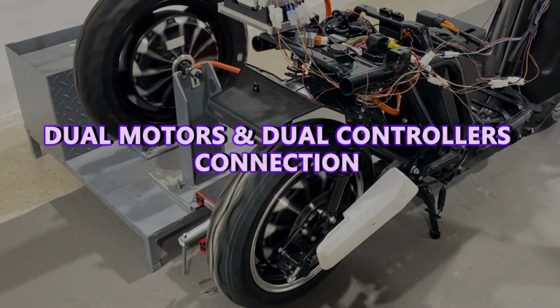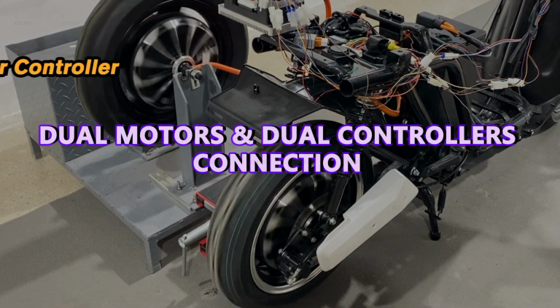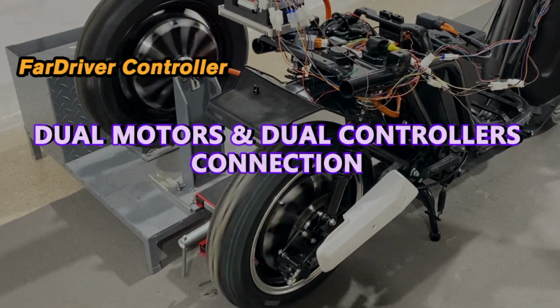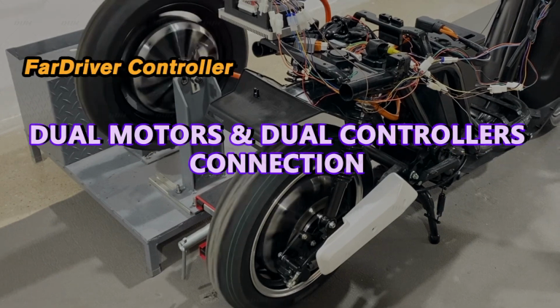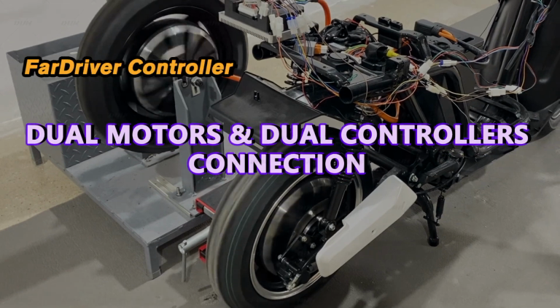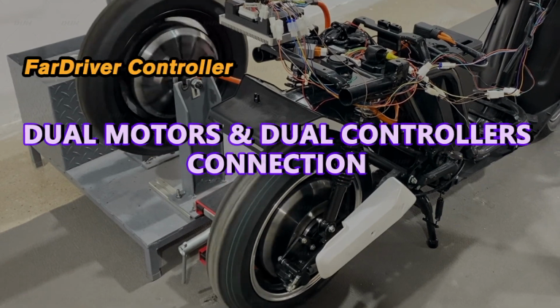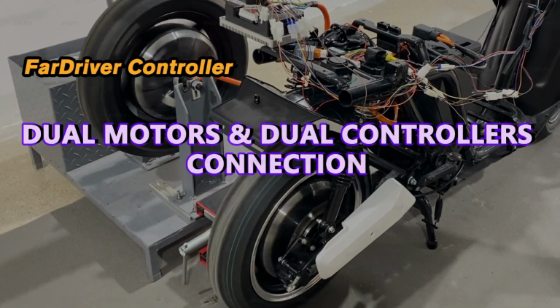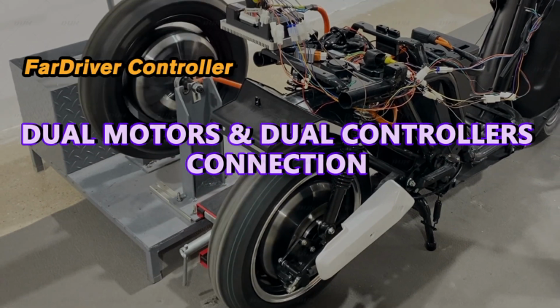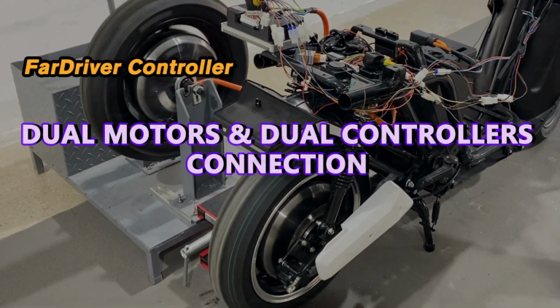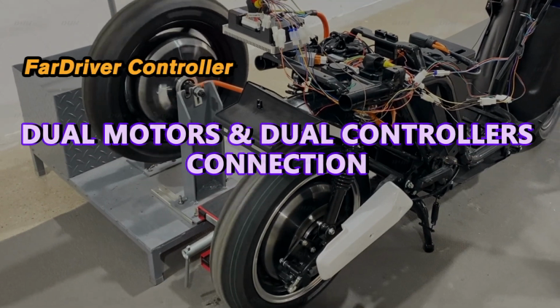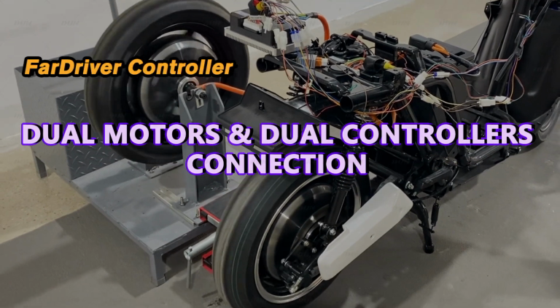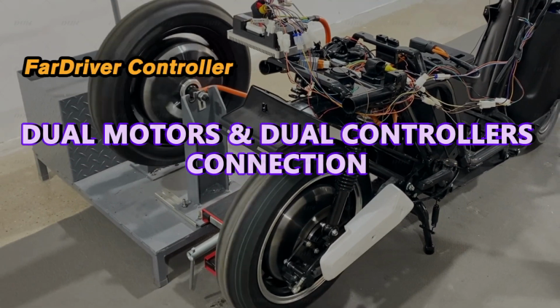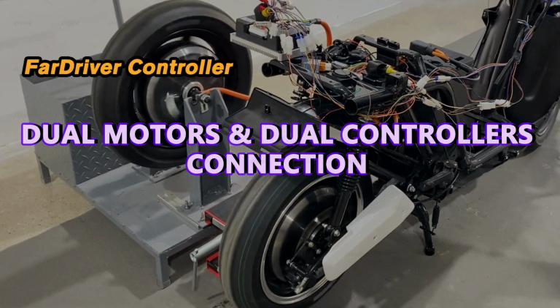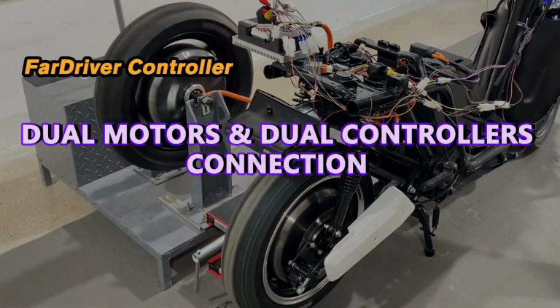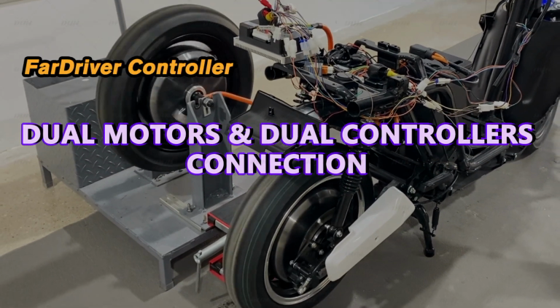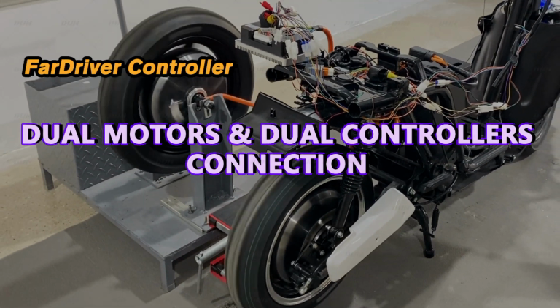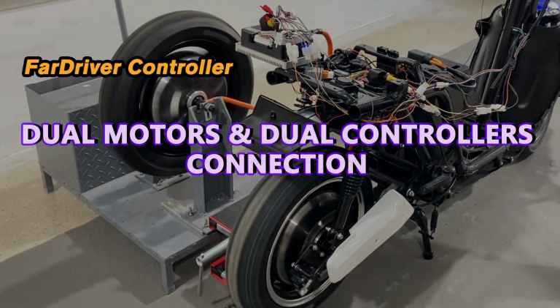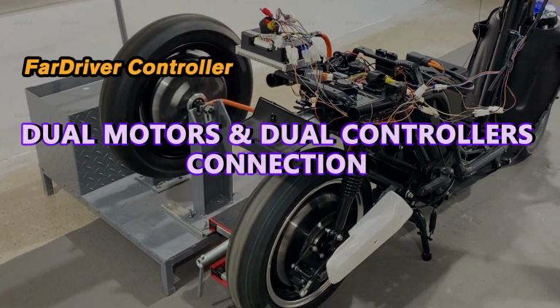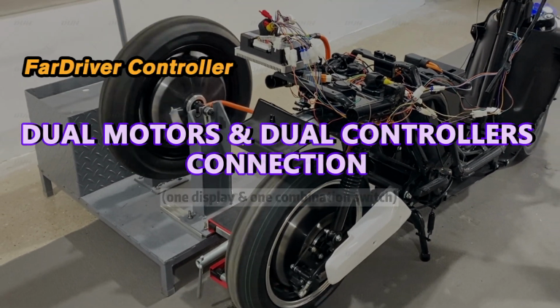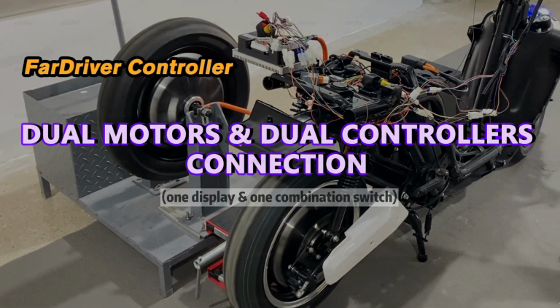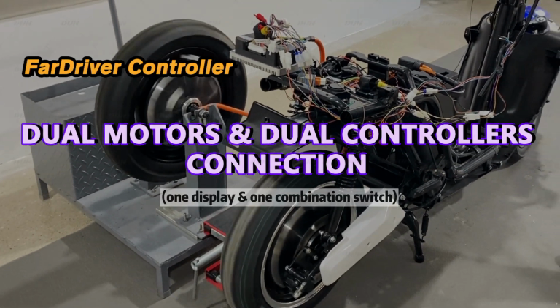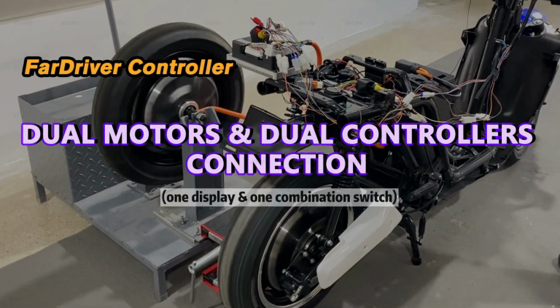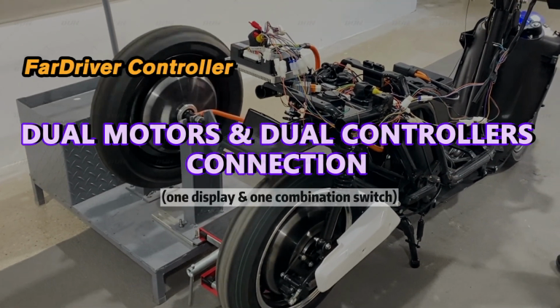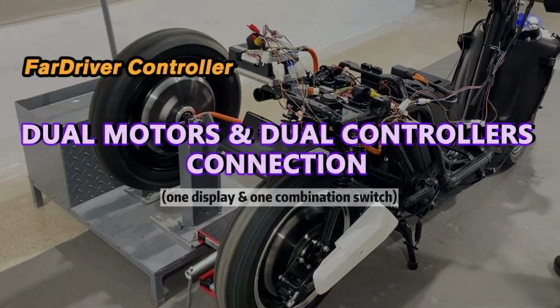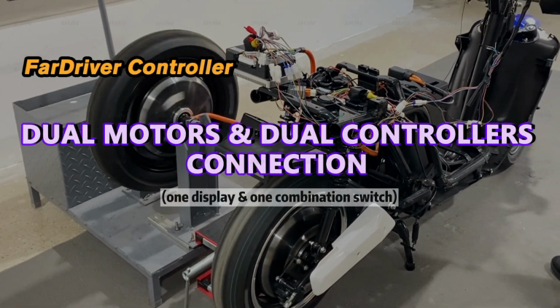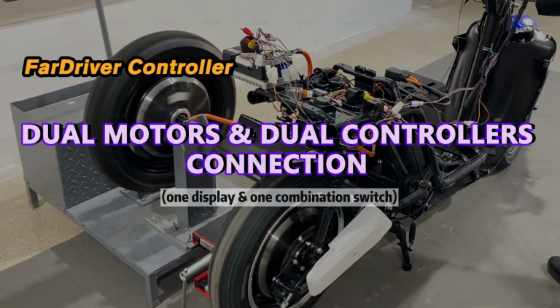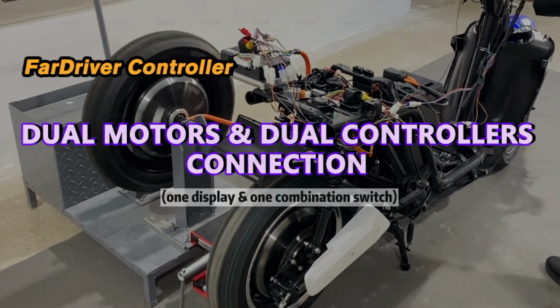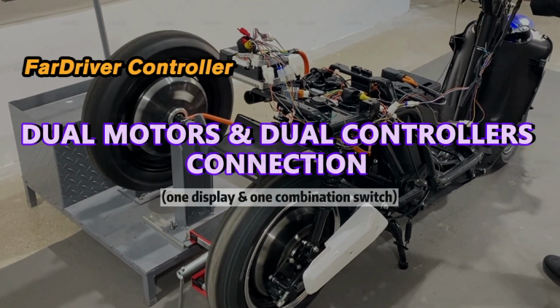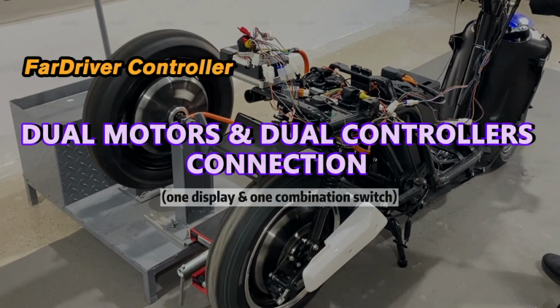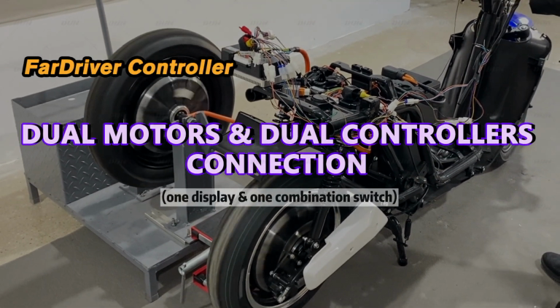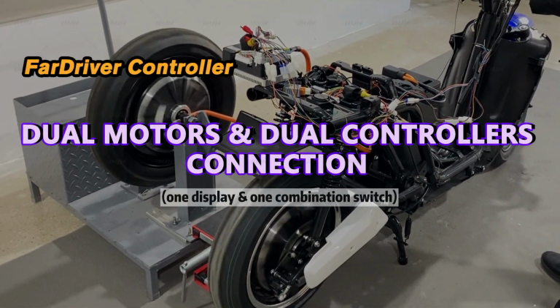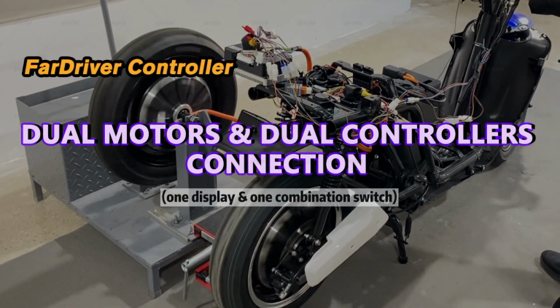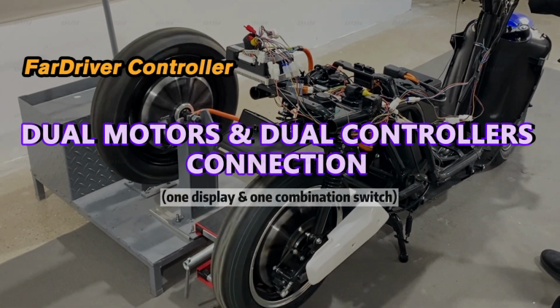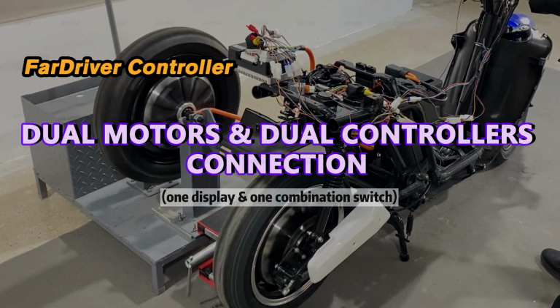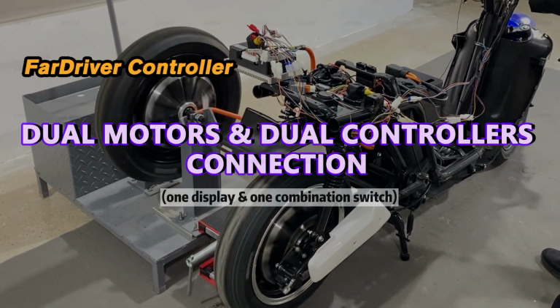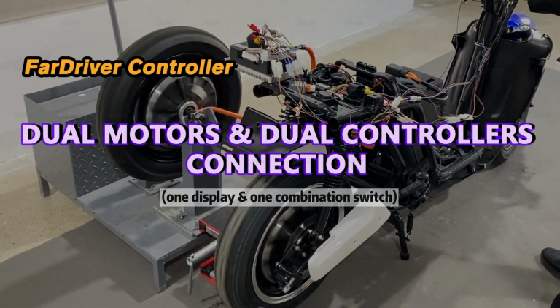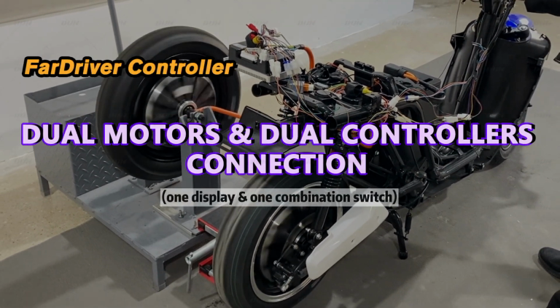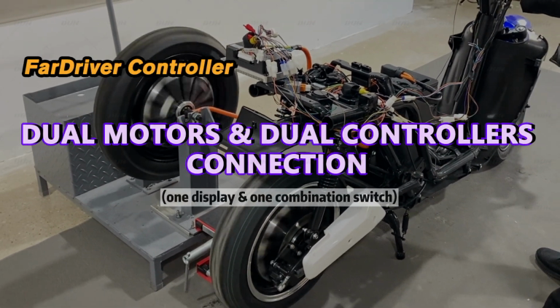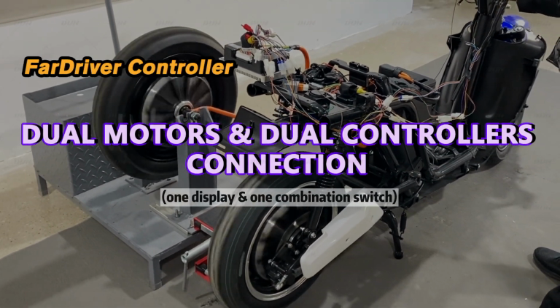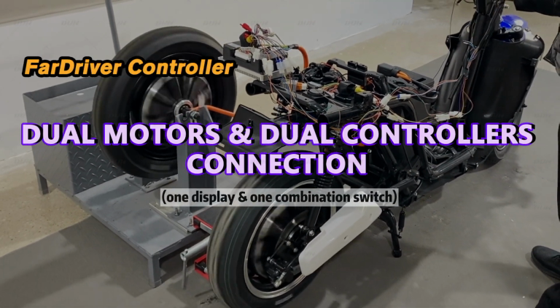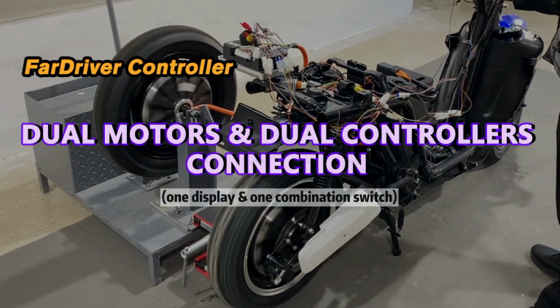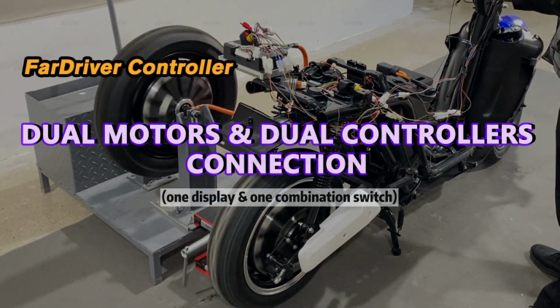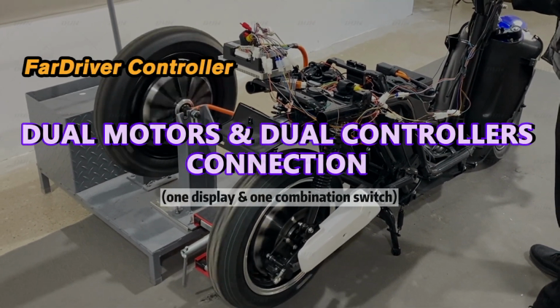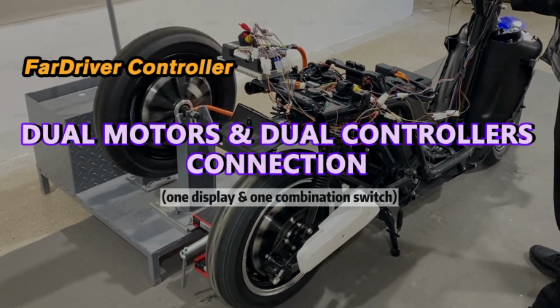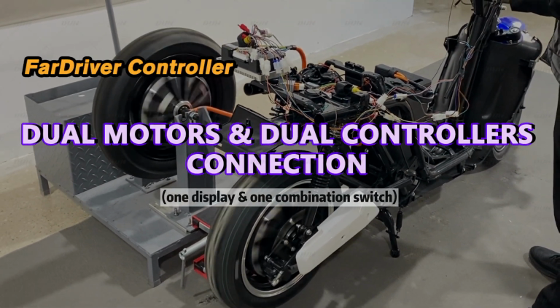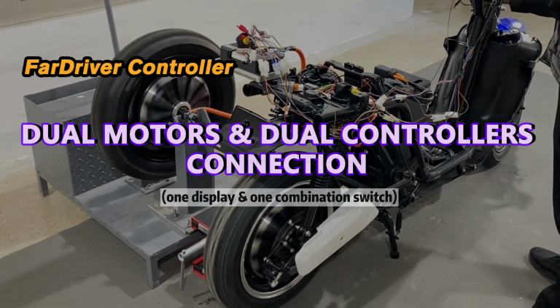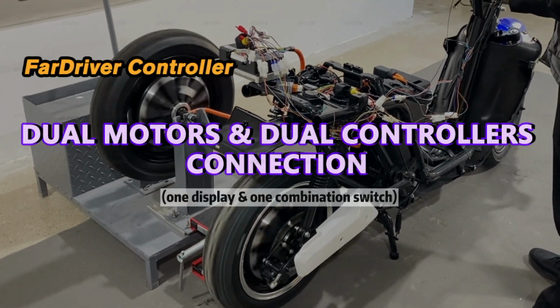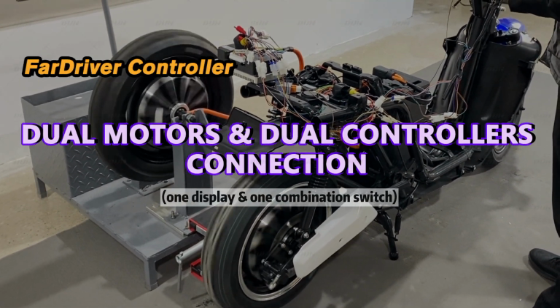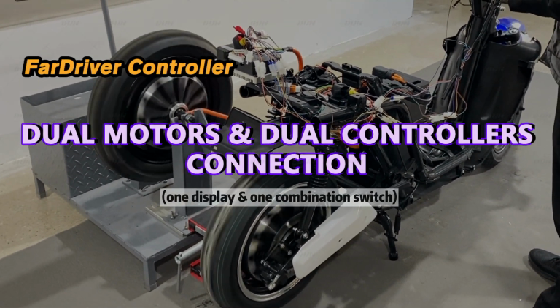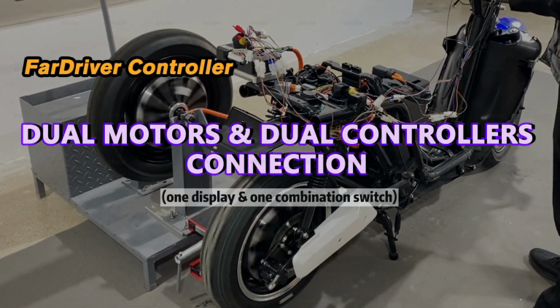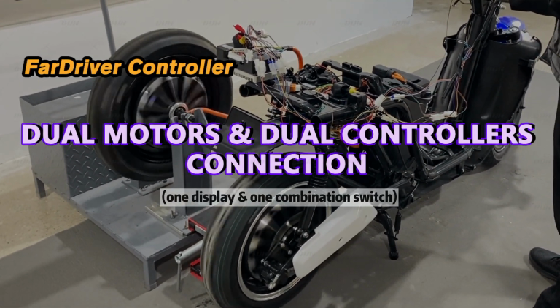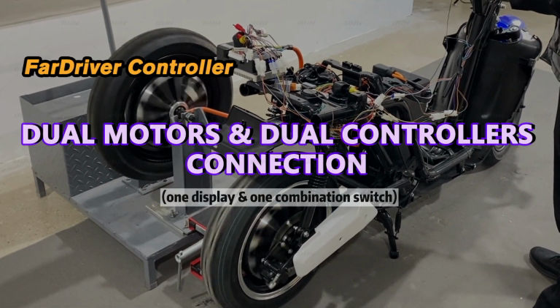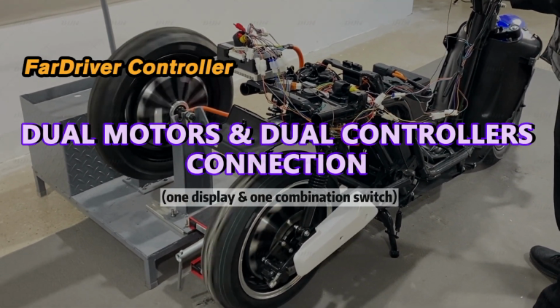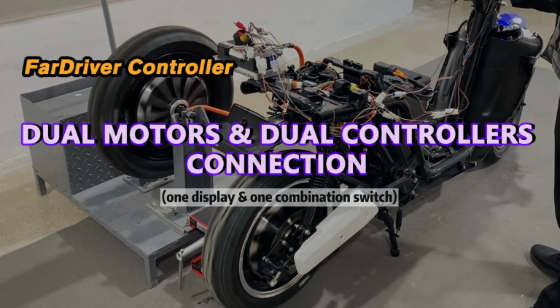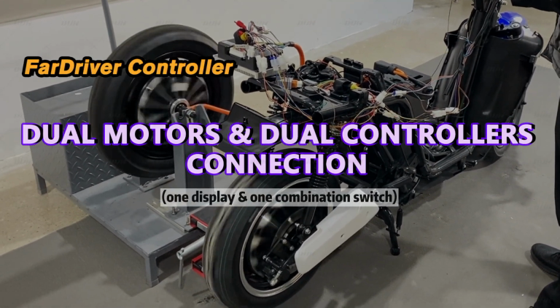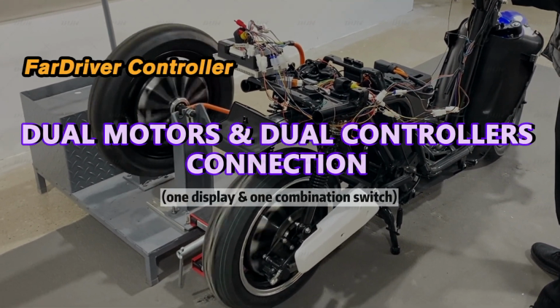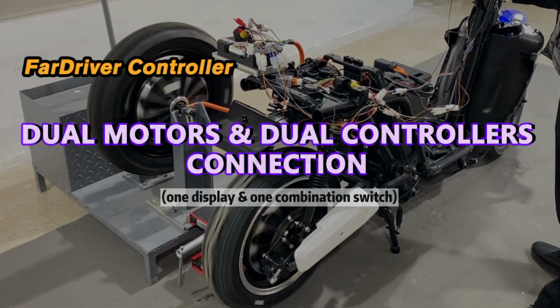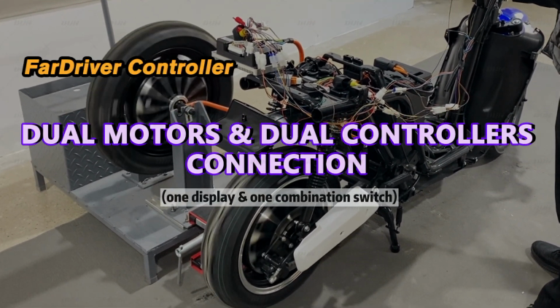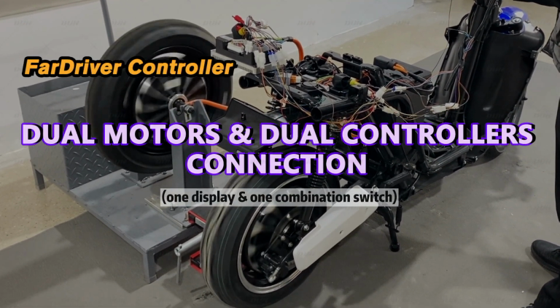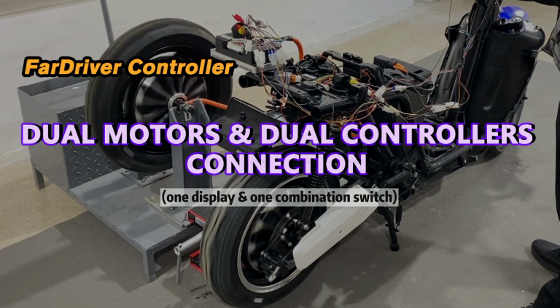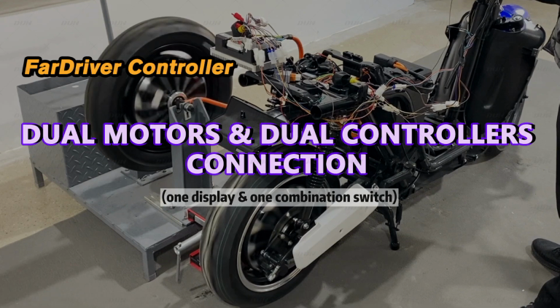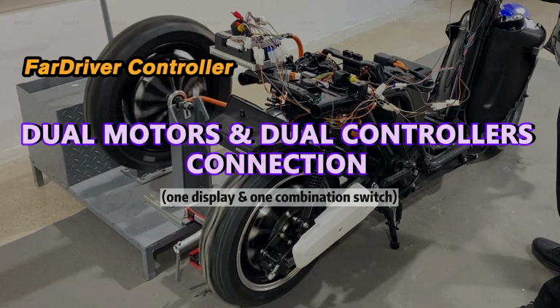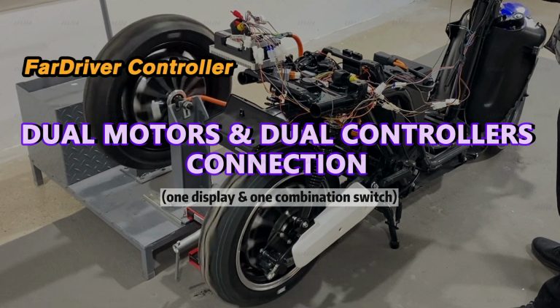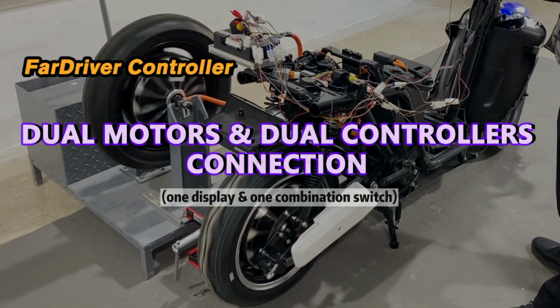Hello everyone, in today's video I'll explain how to connect two motors and two controllers together.